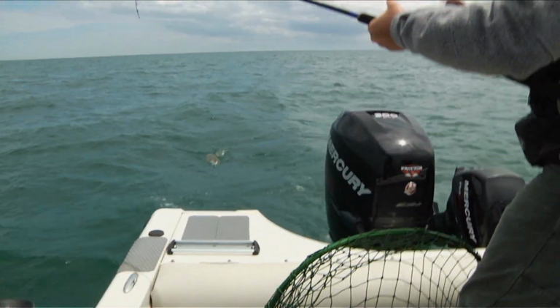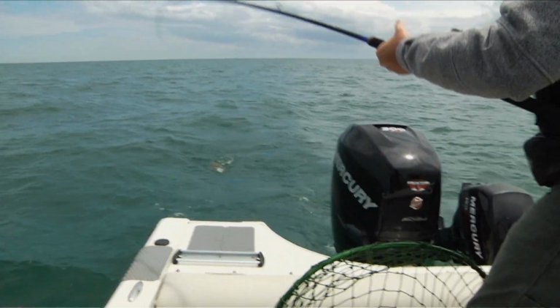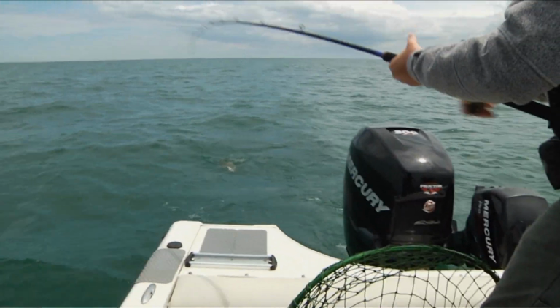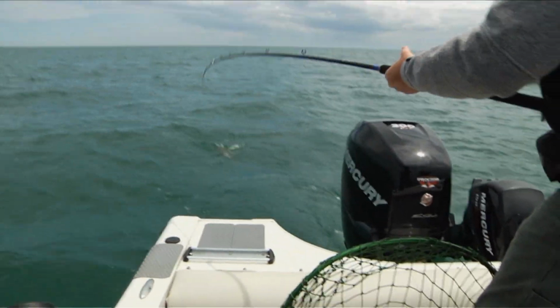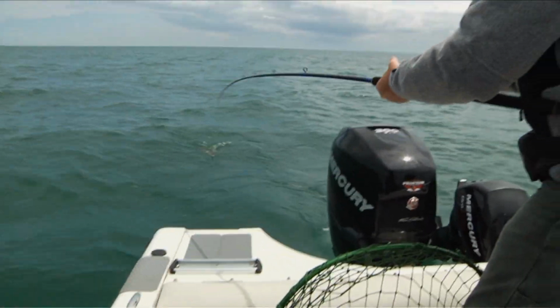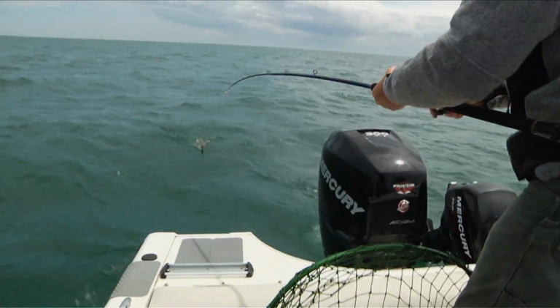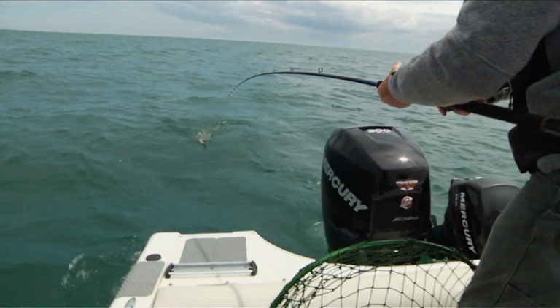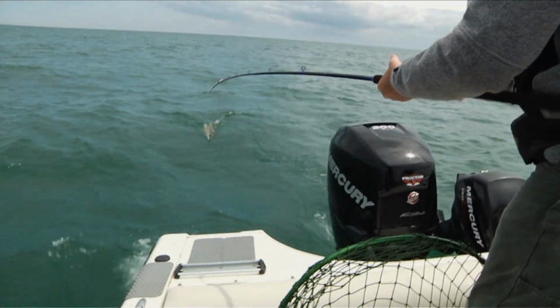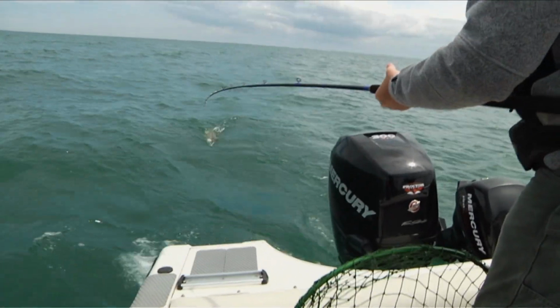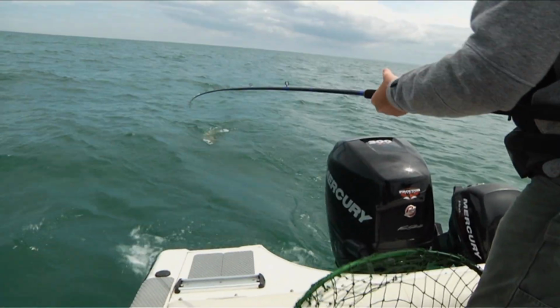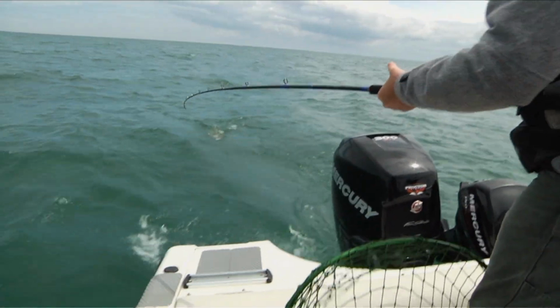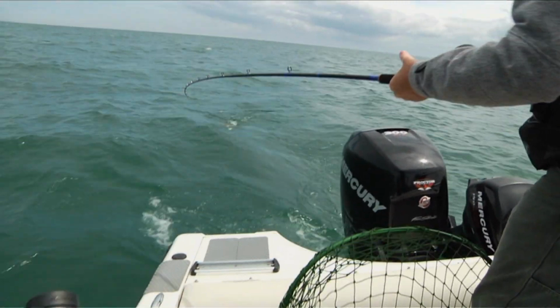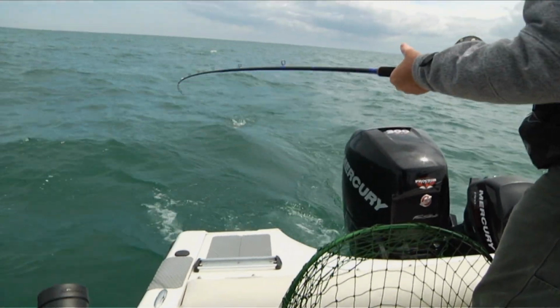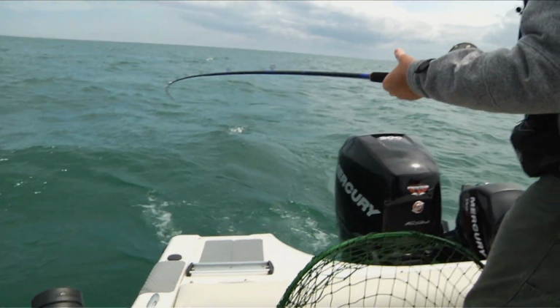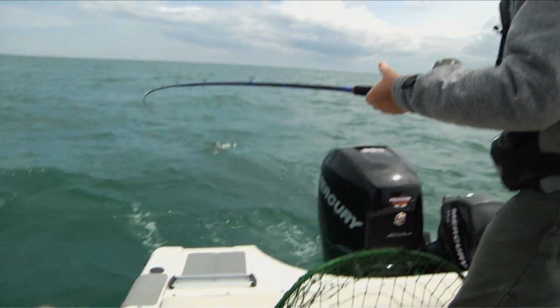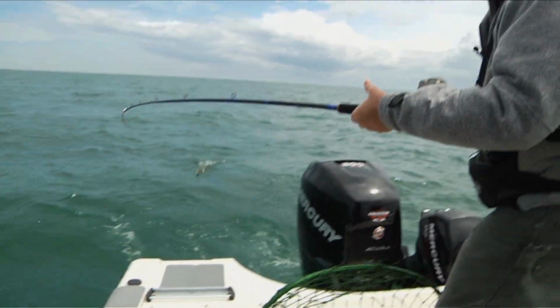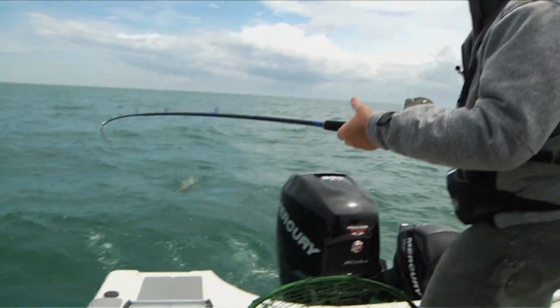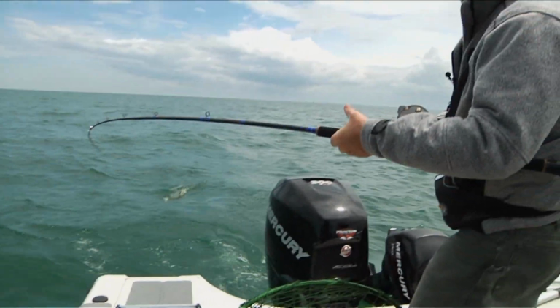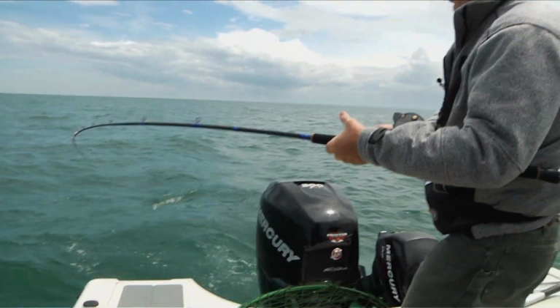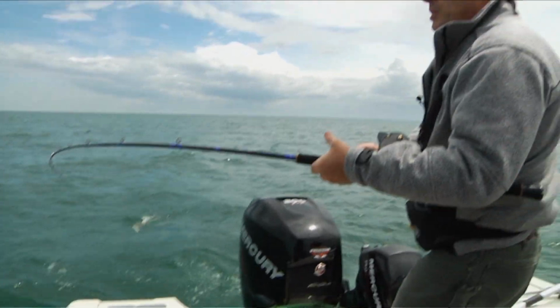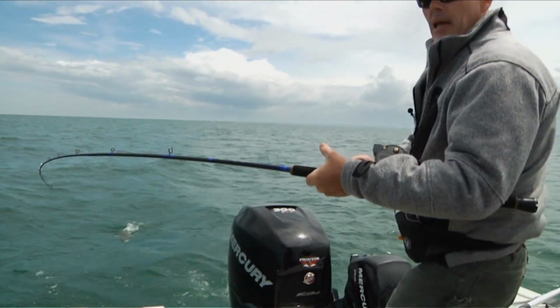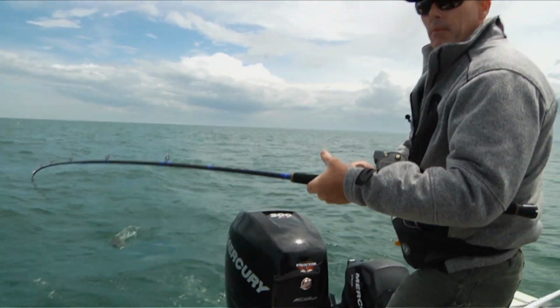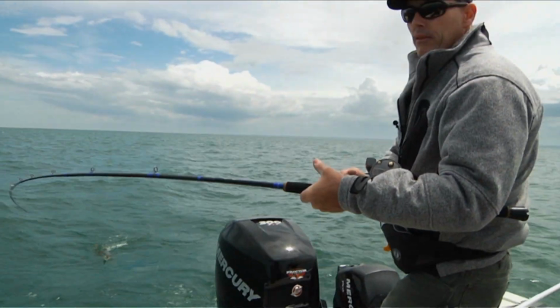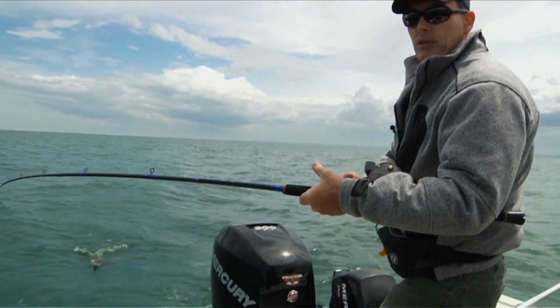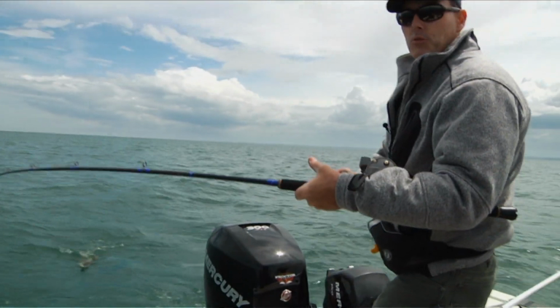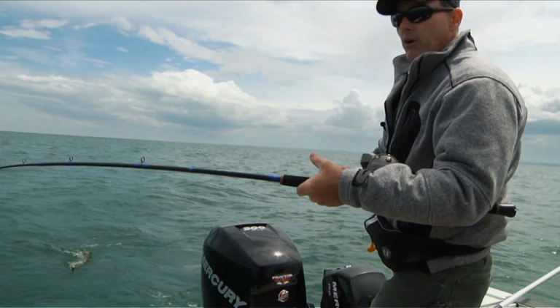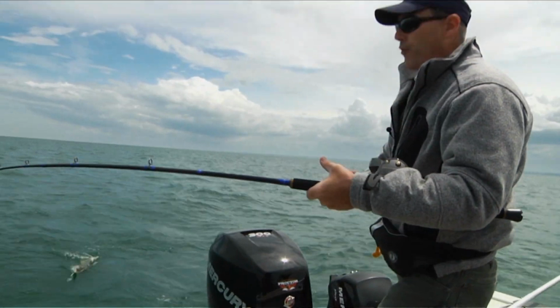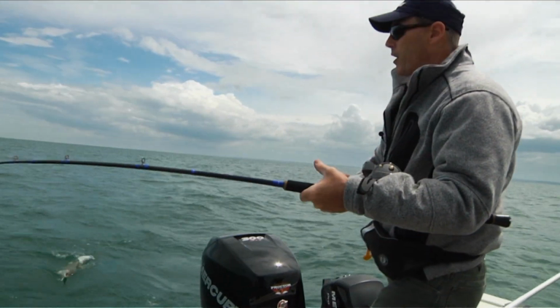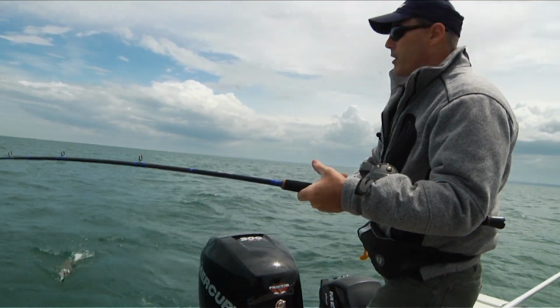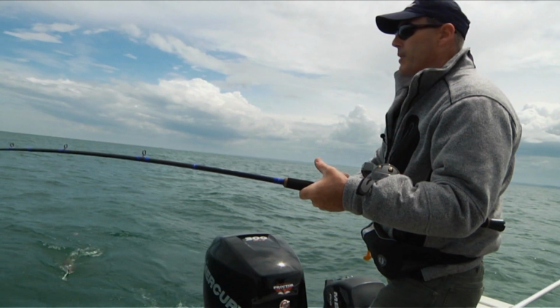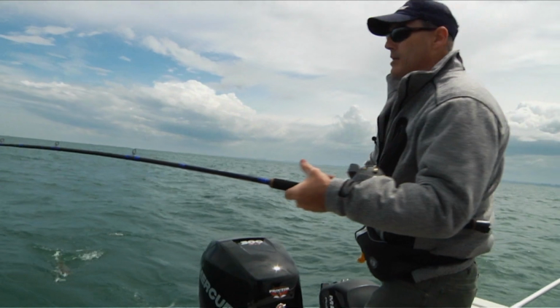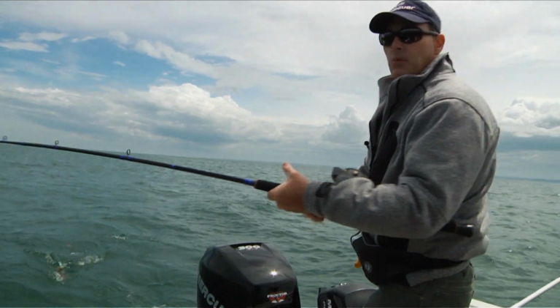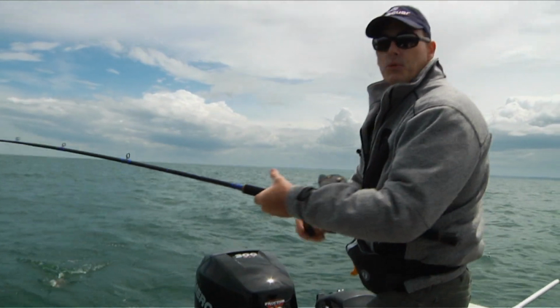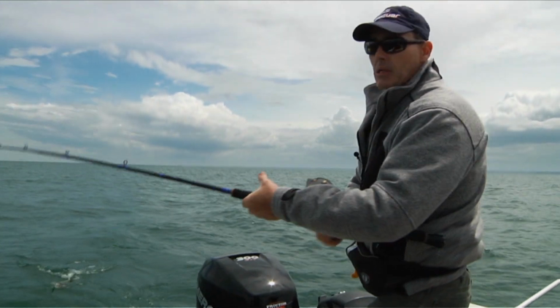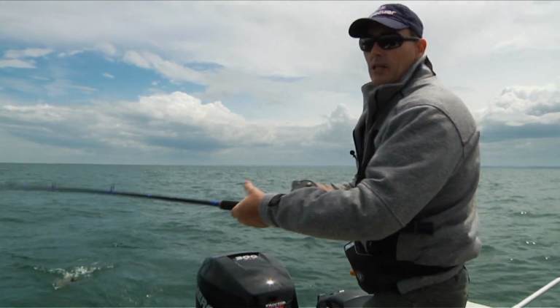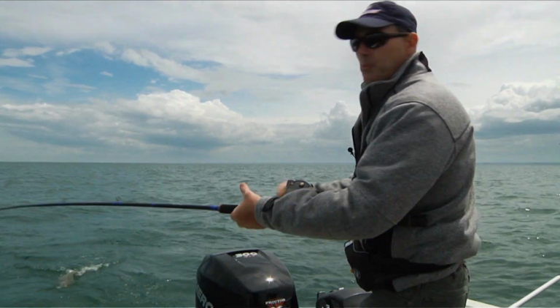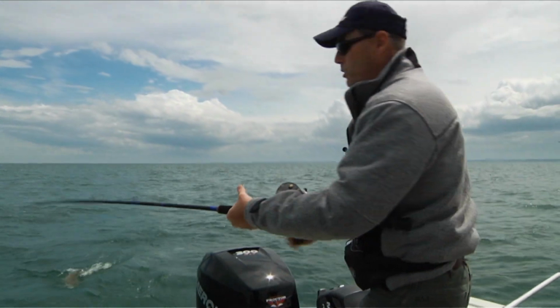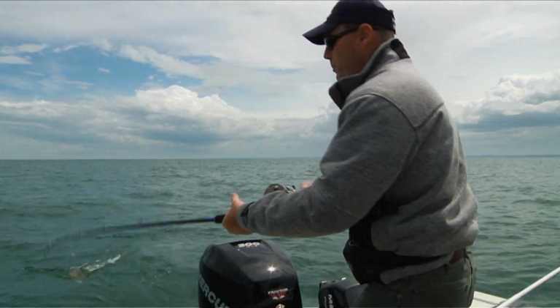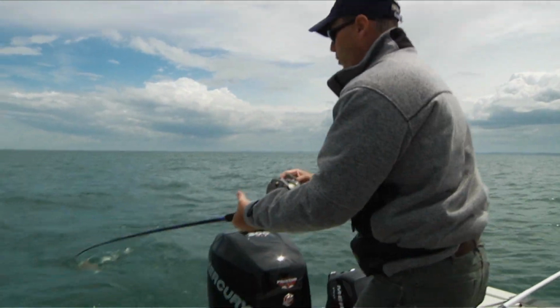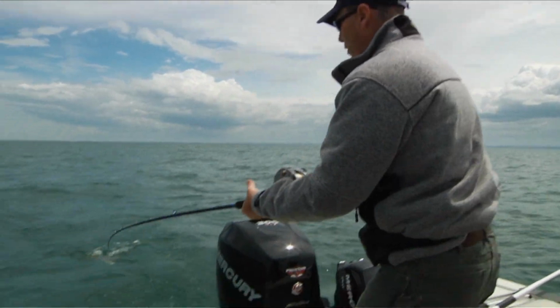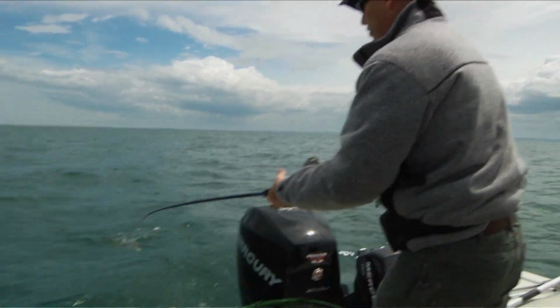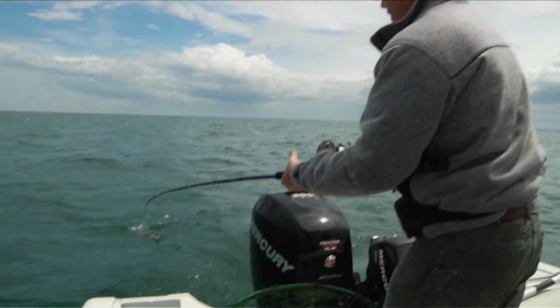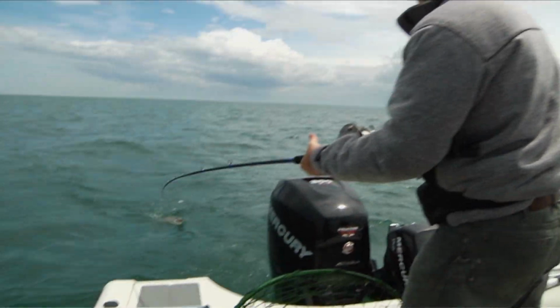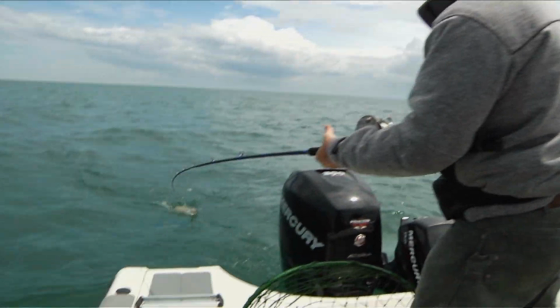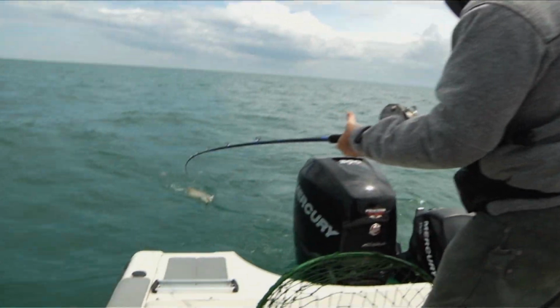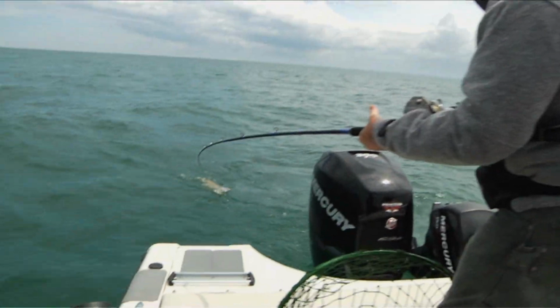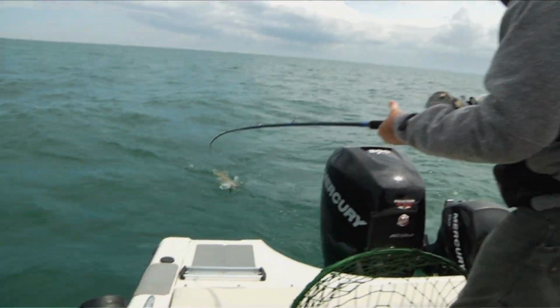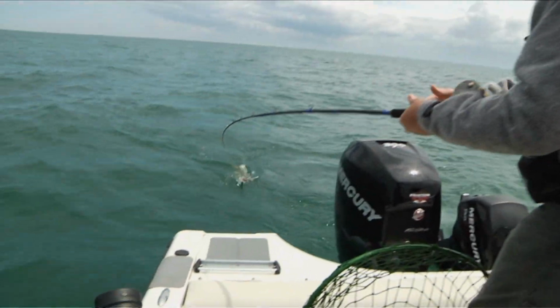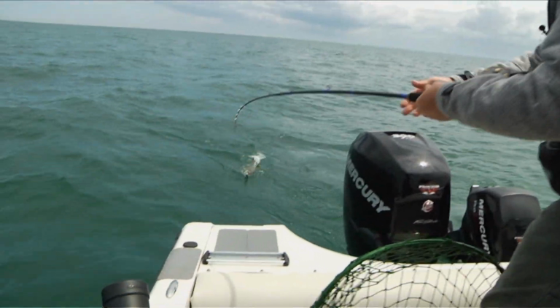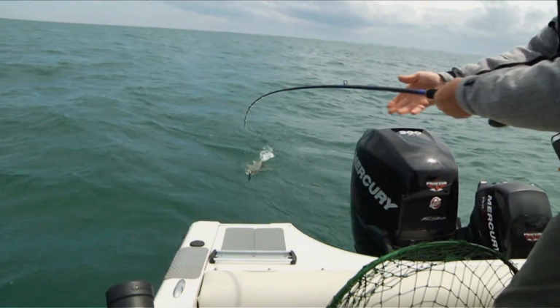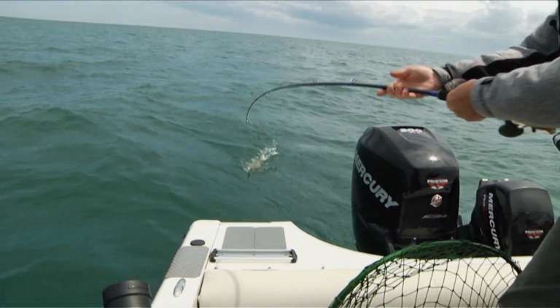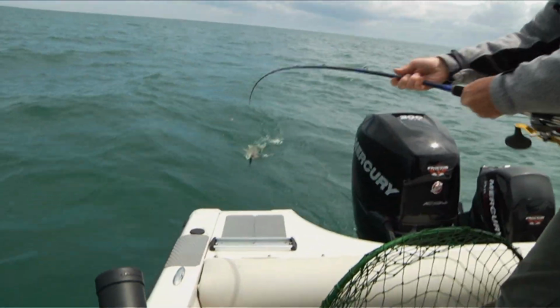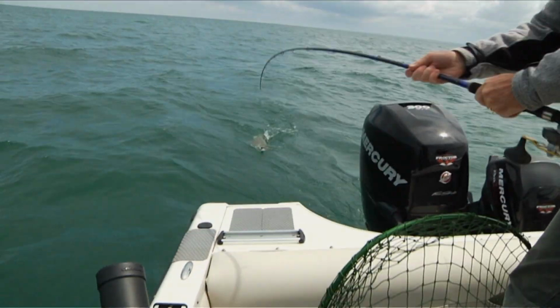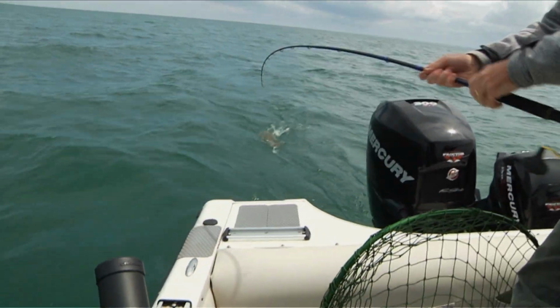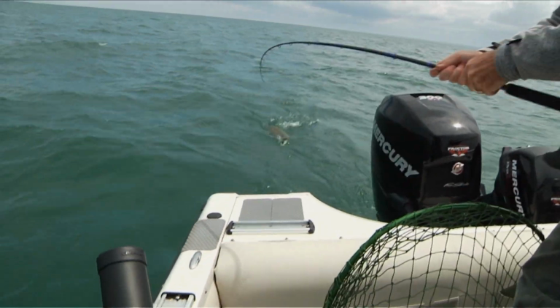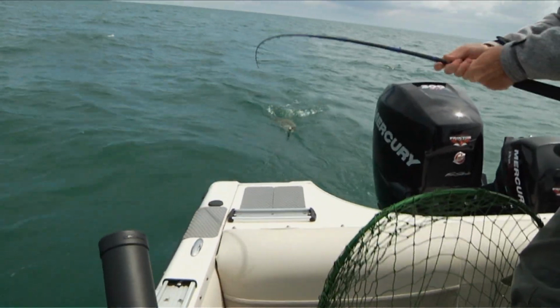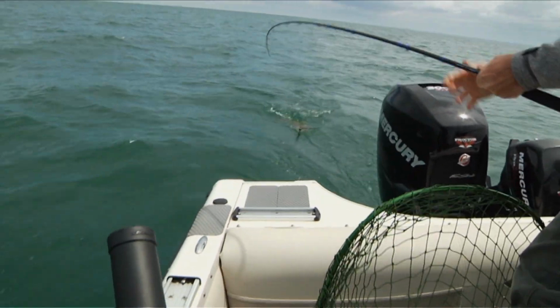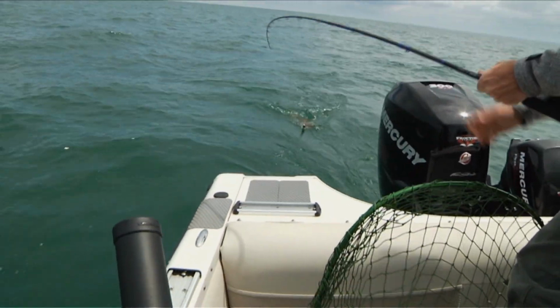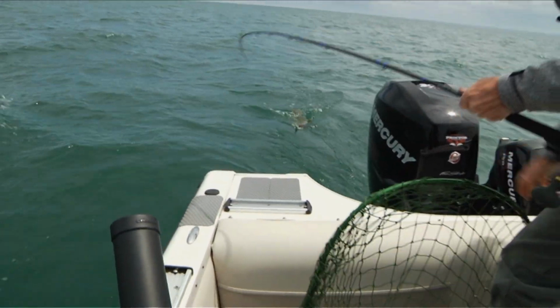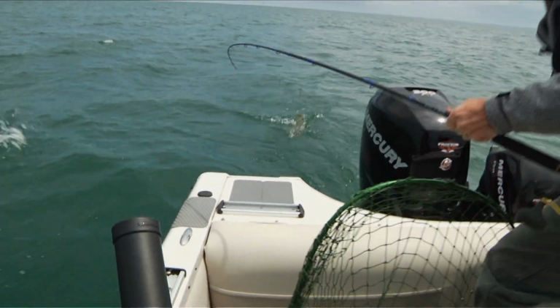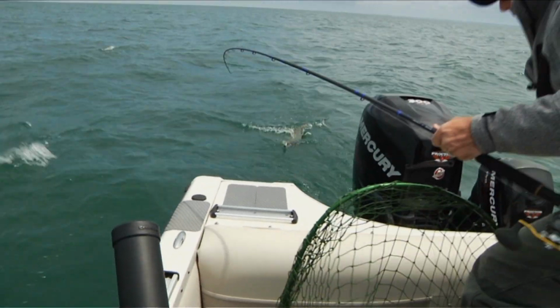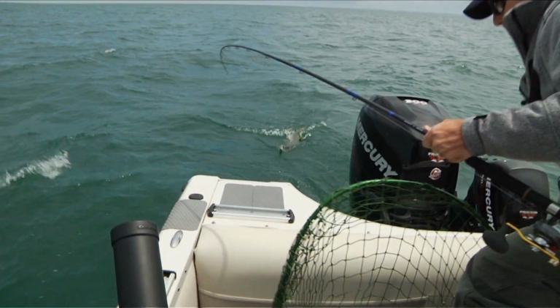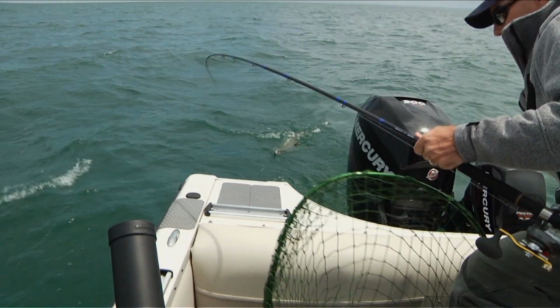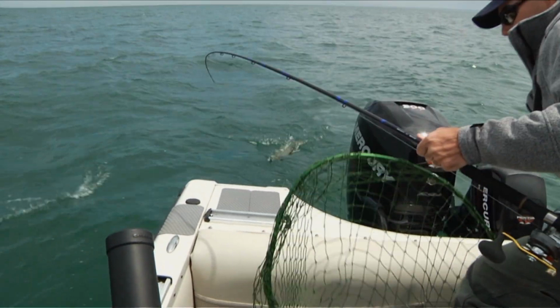I'm glad this Crestliner is so stable in this rough water, because it was not supposed to be rough today — it was supposed to be a nice calm day.